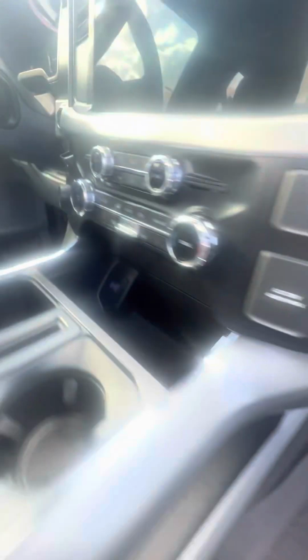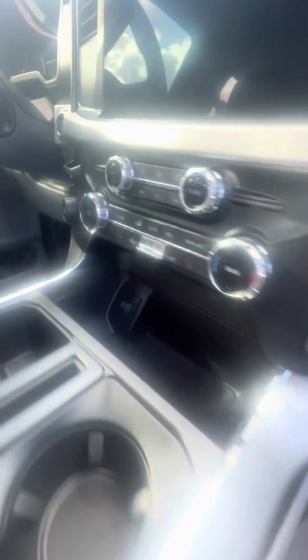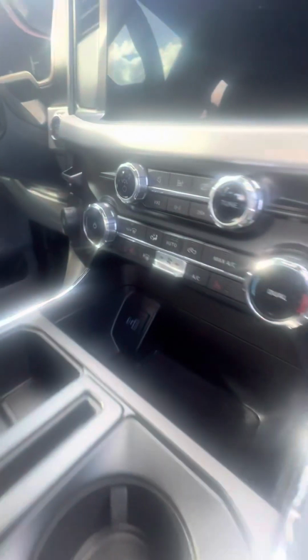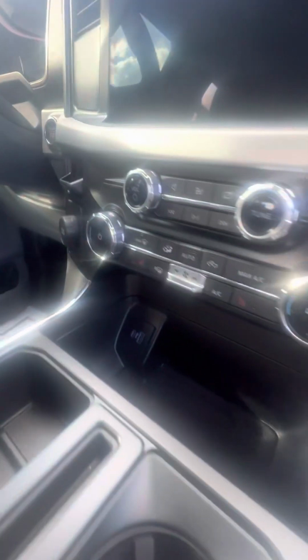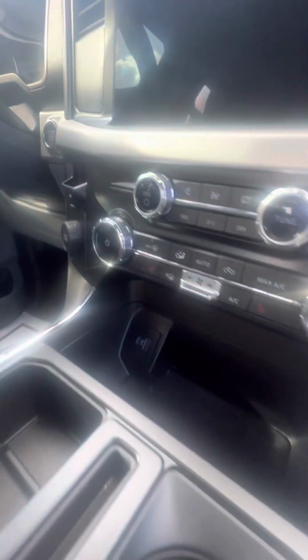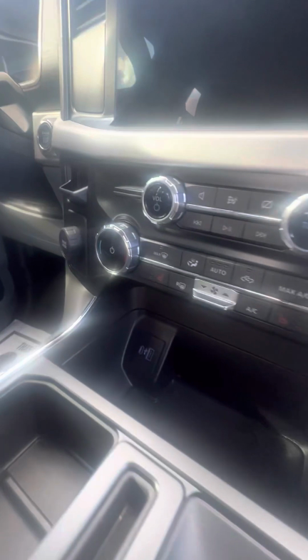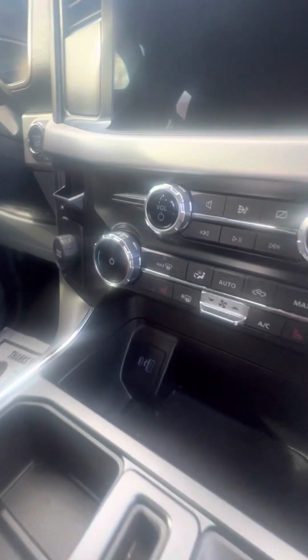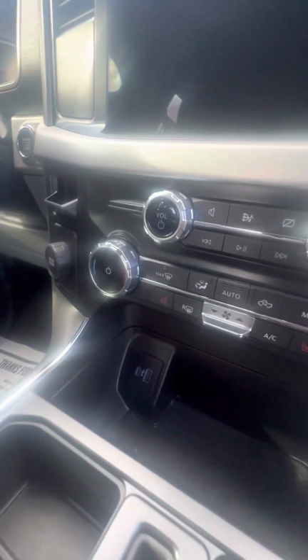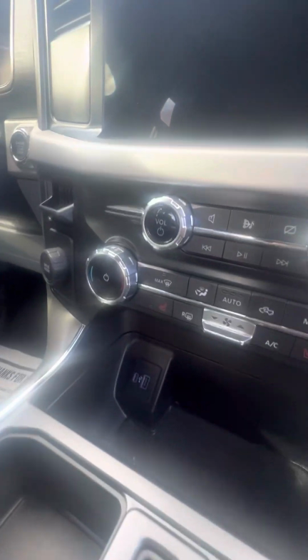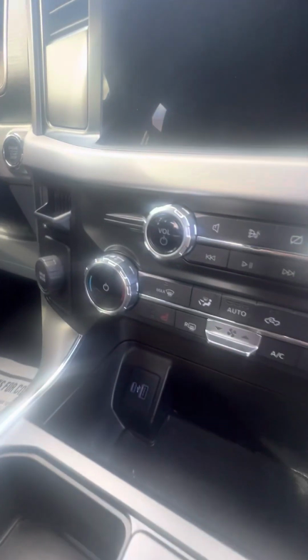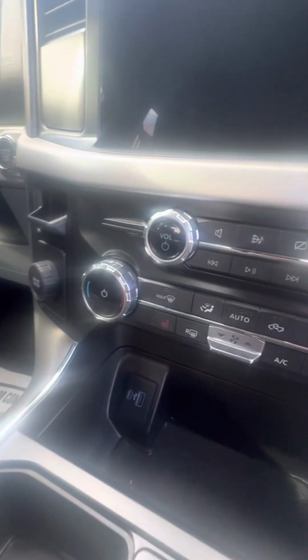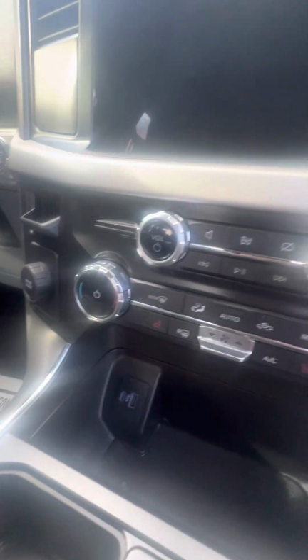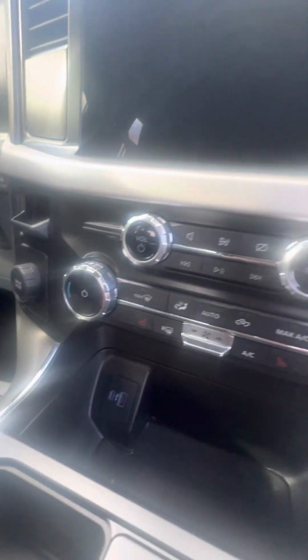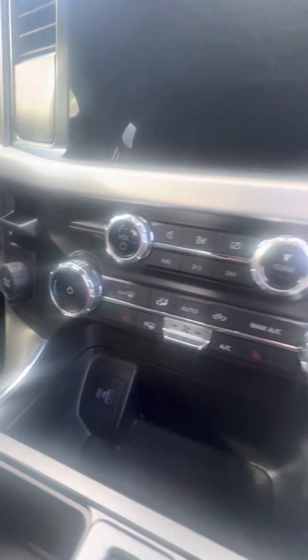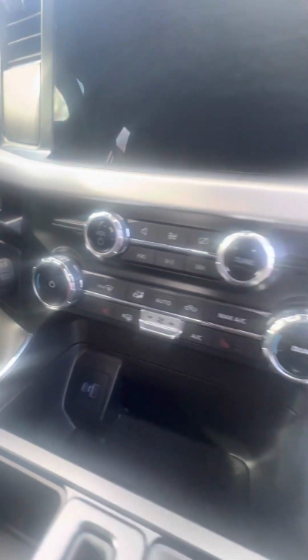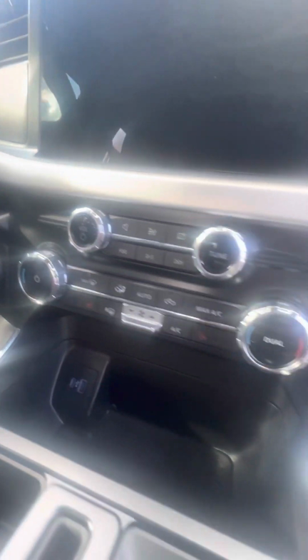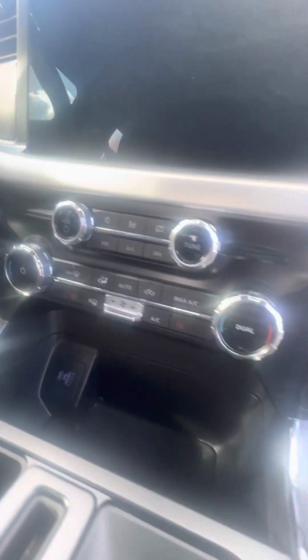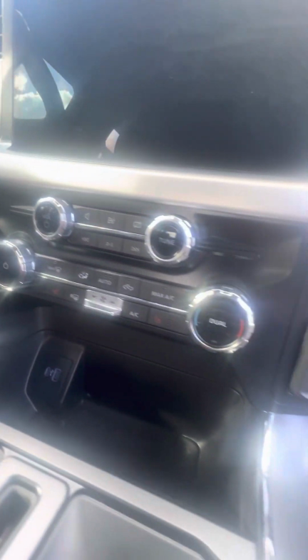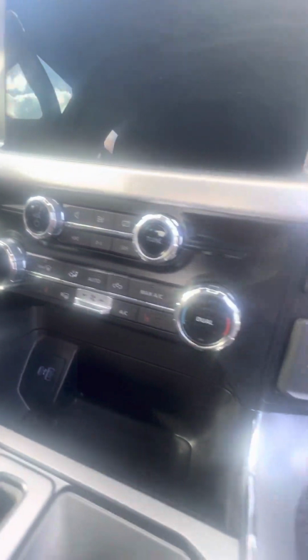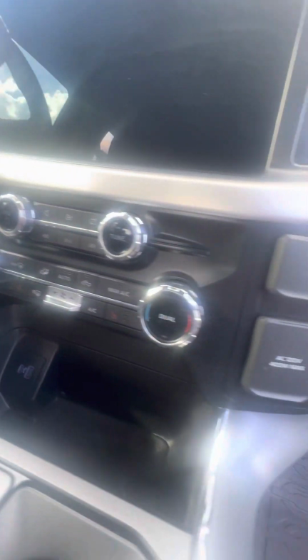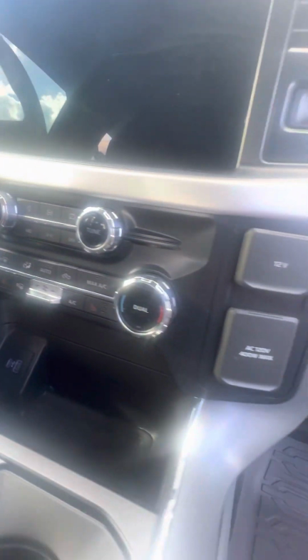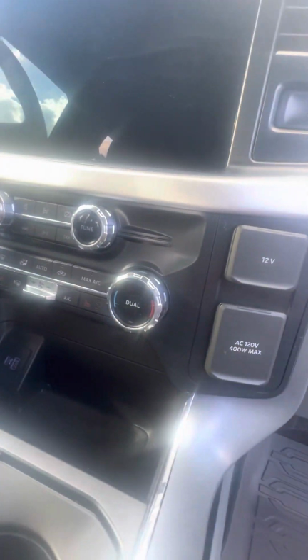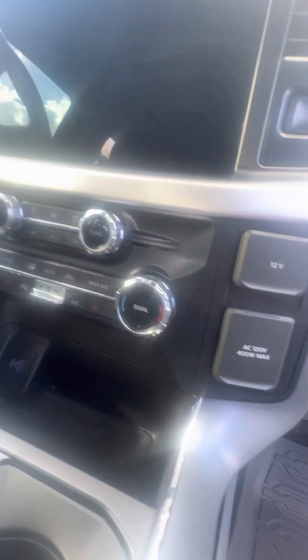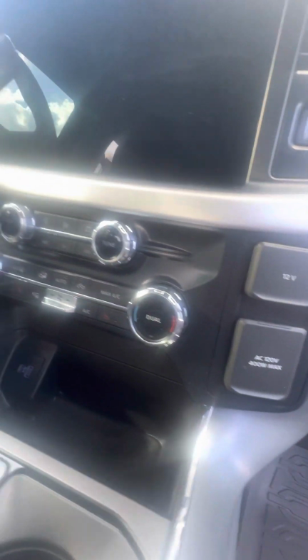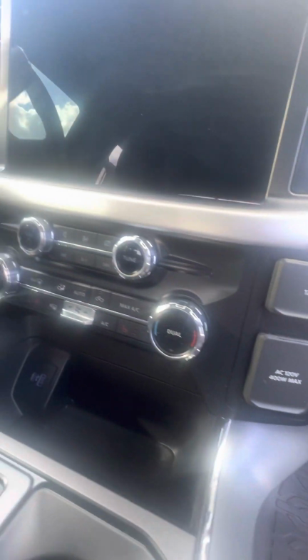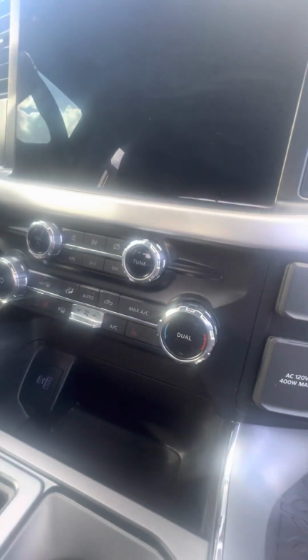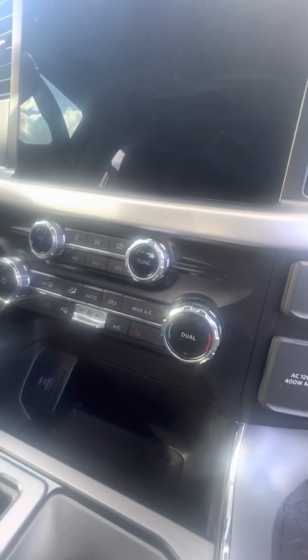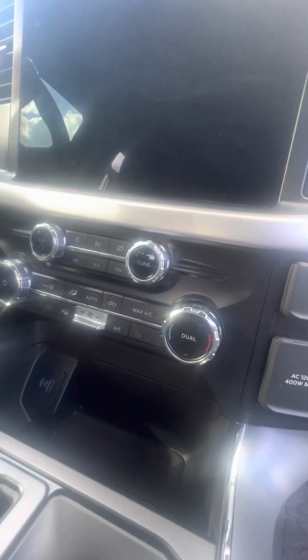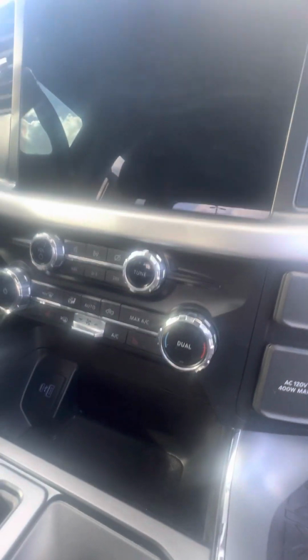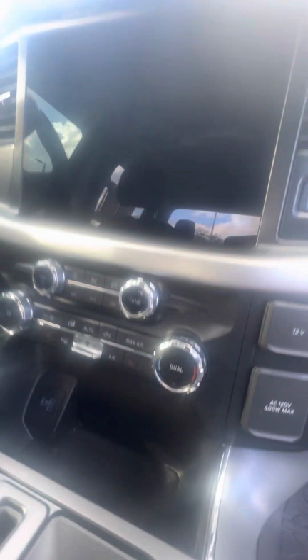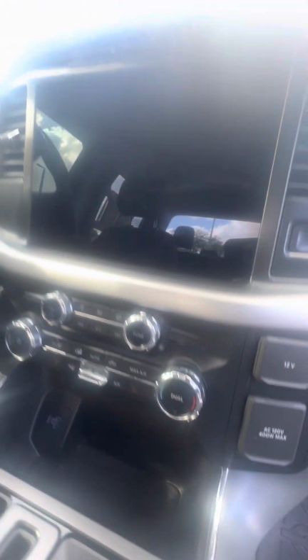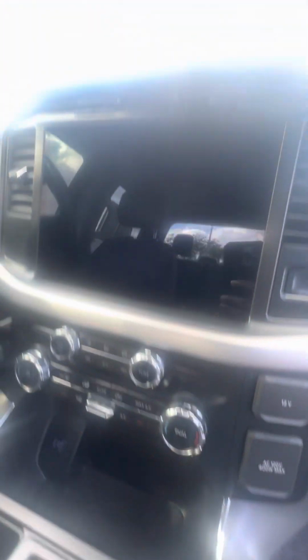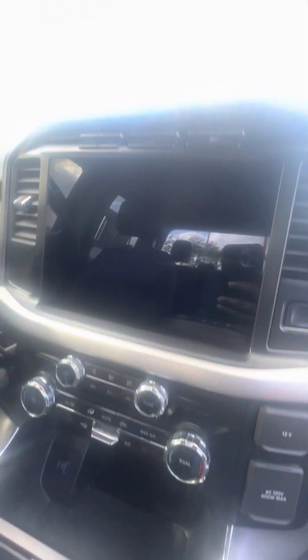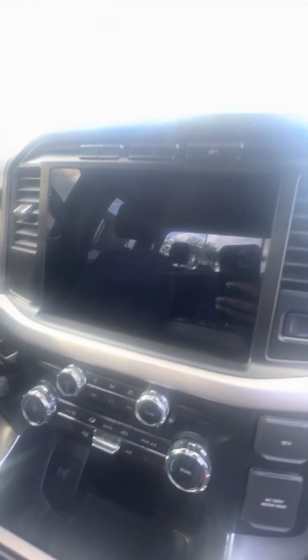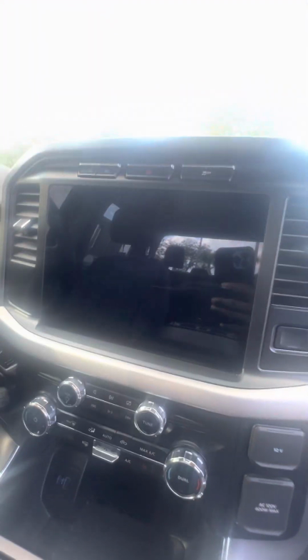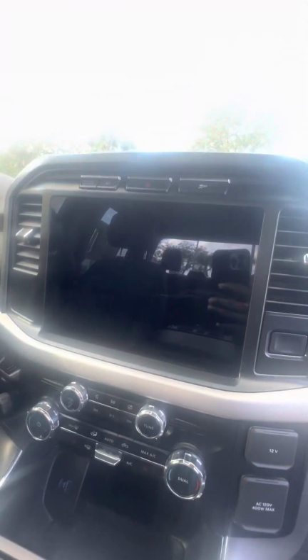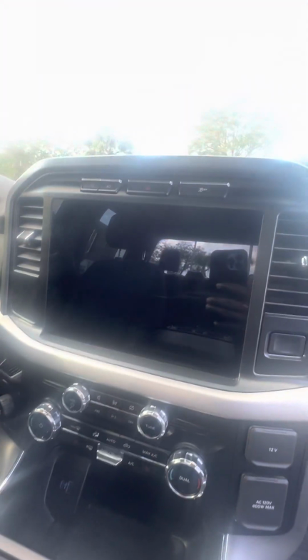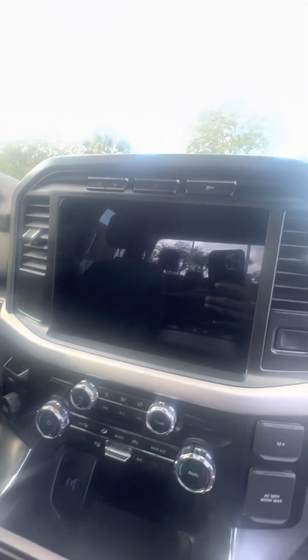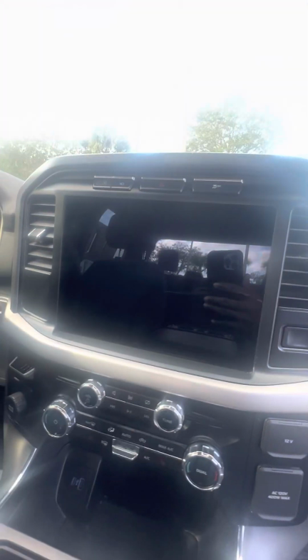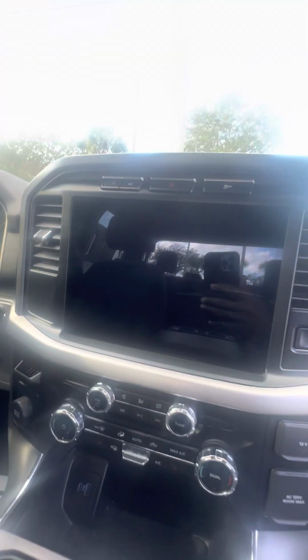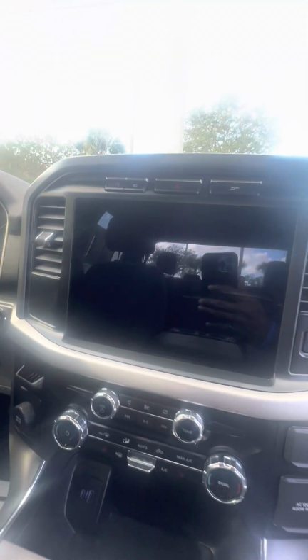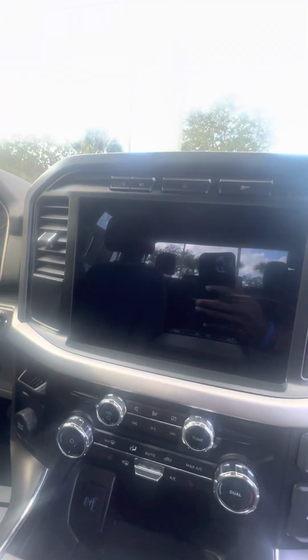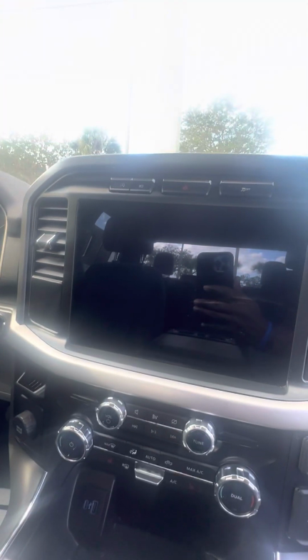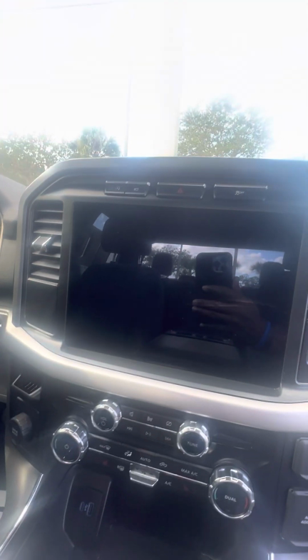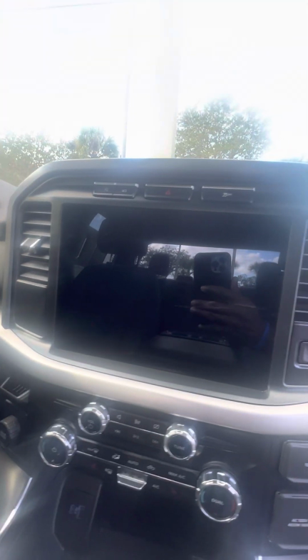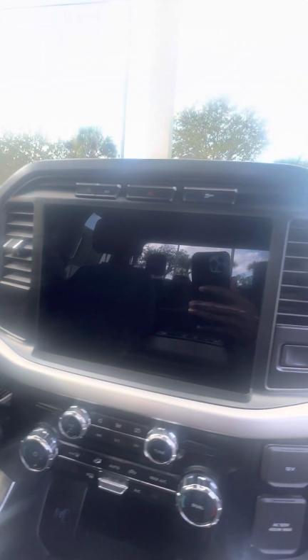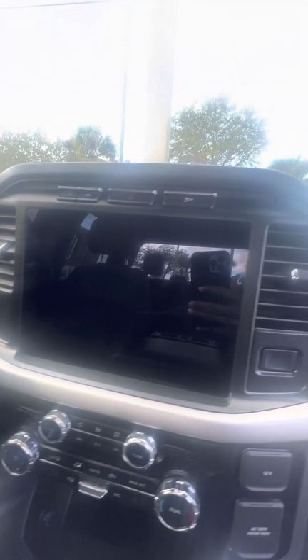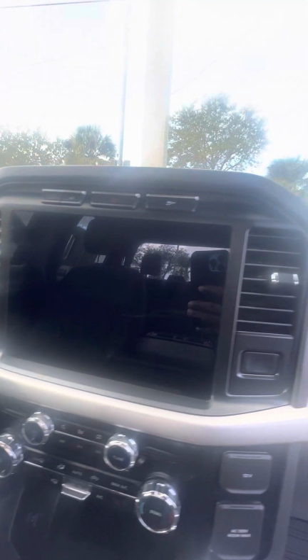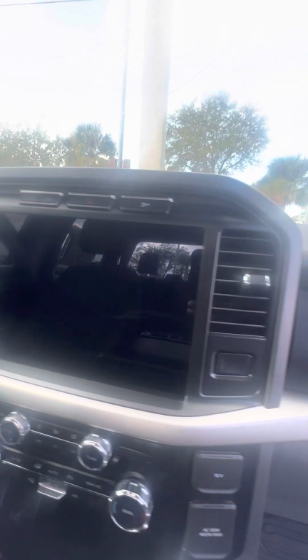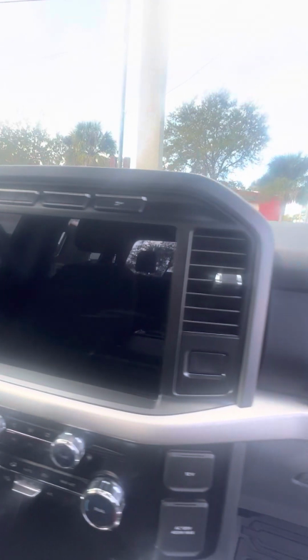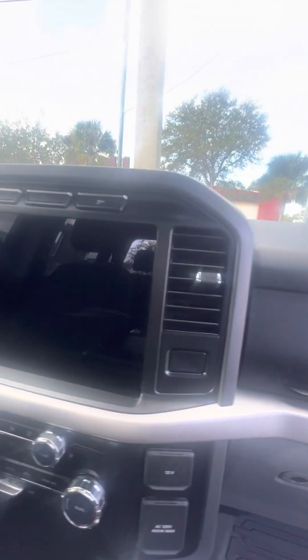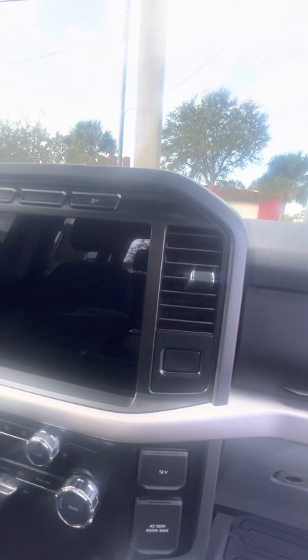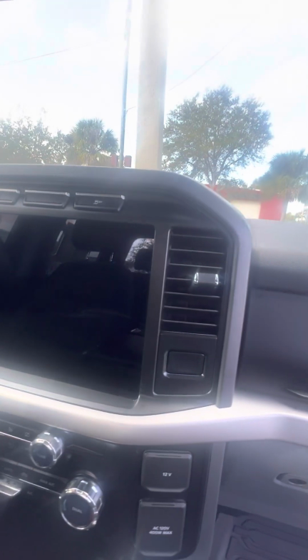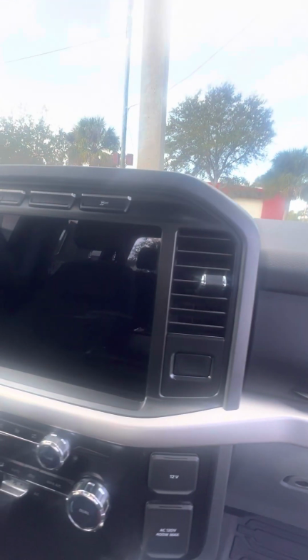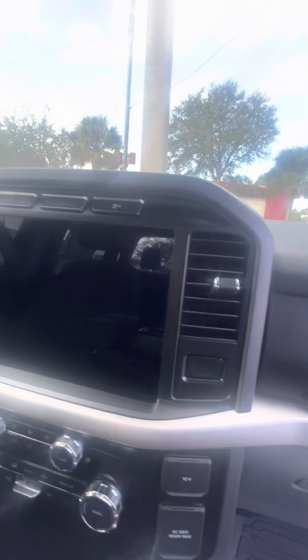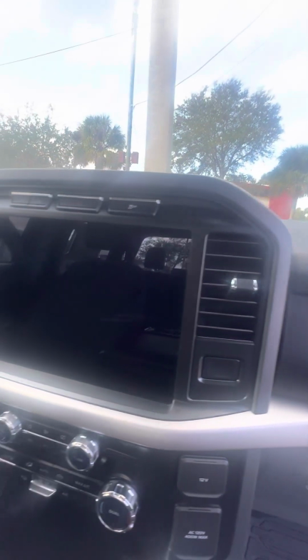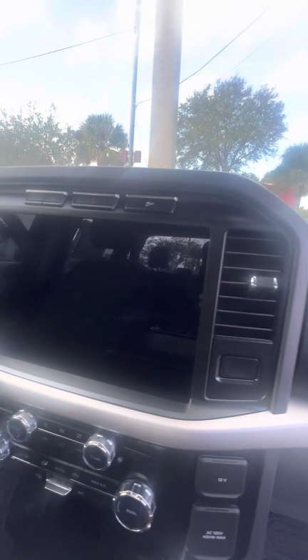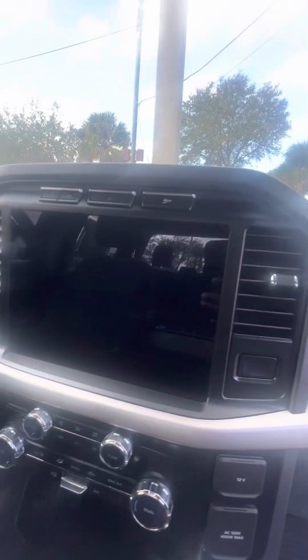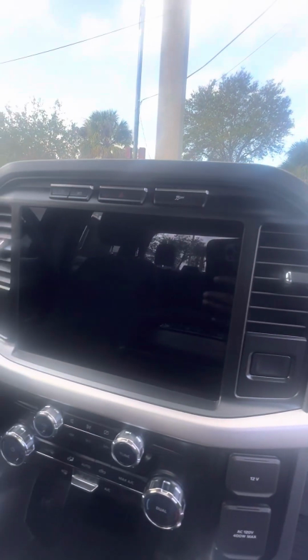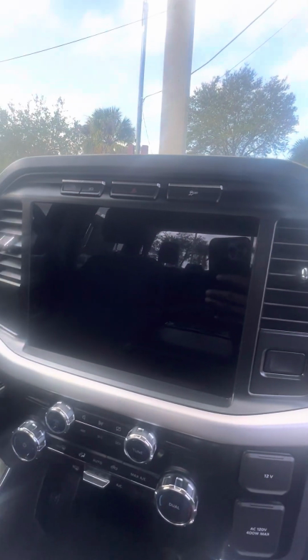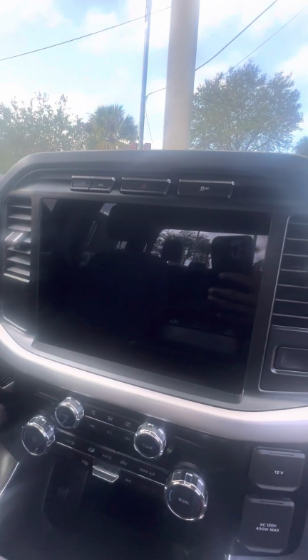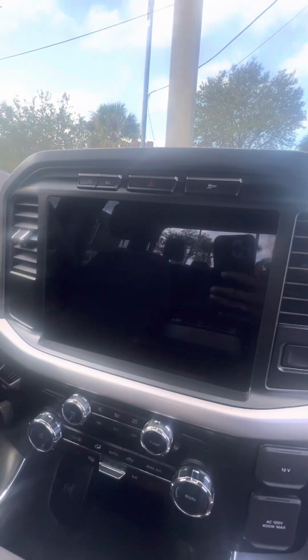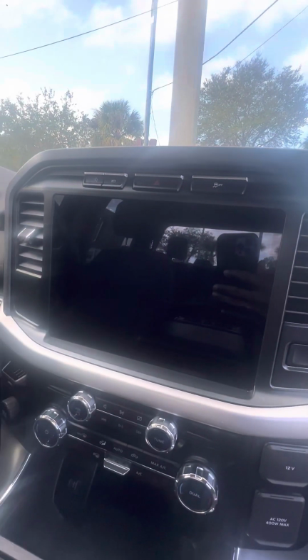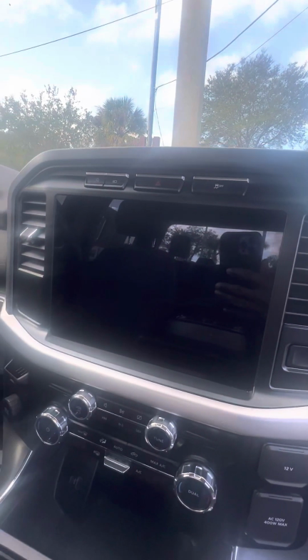Heated seats in the front row. Dual air conditioning zones. Look at this big screen that you can touch and use to look out your back for the rear view camera.